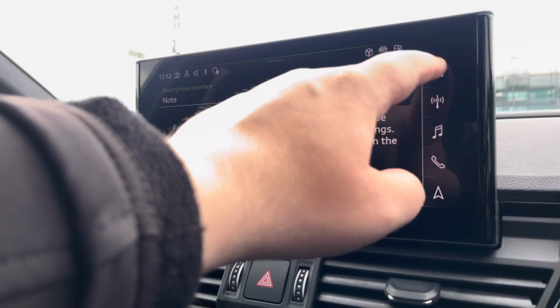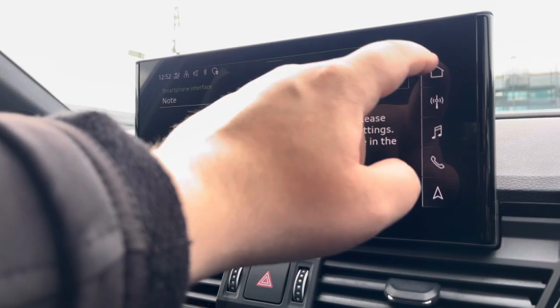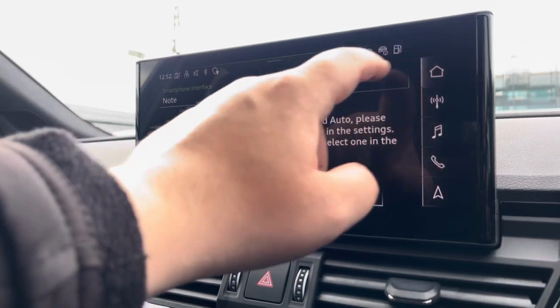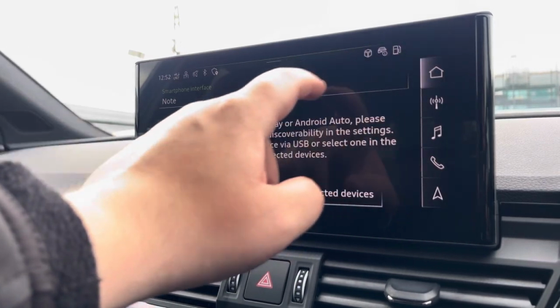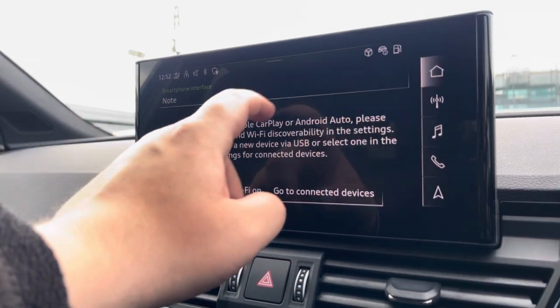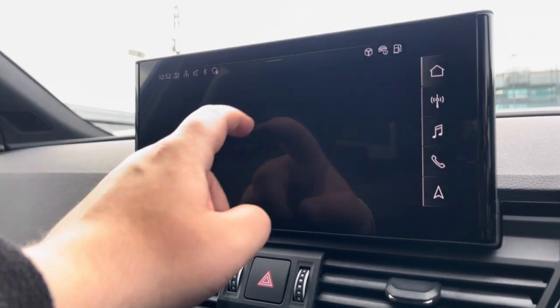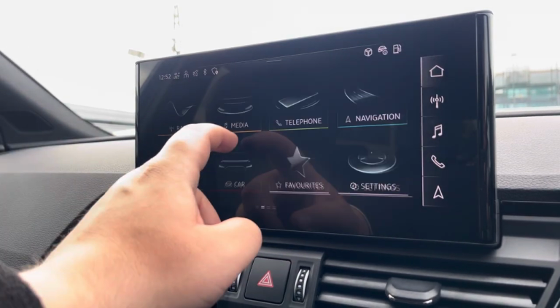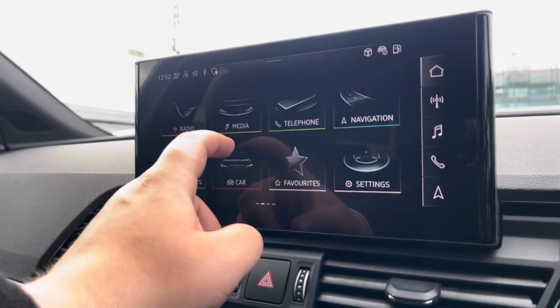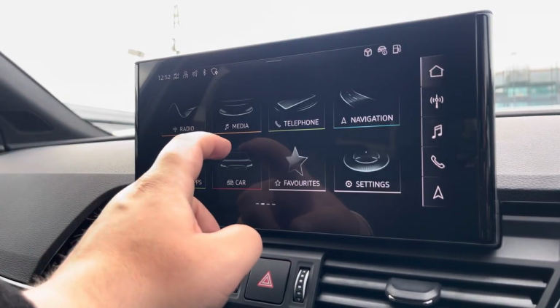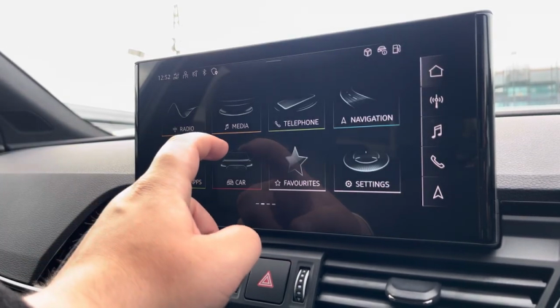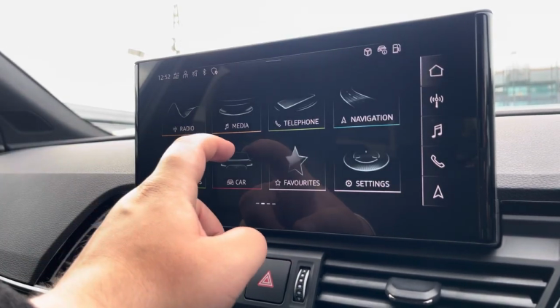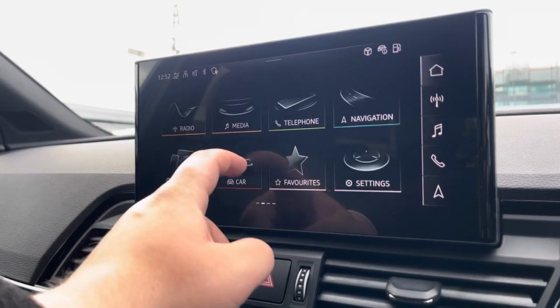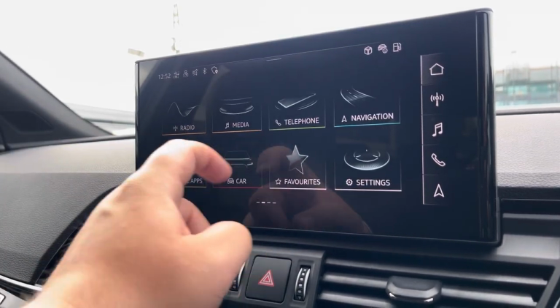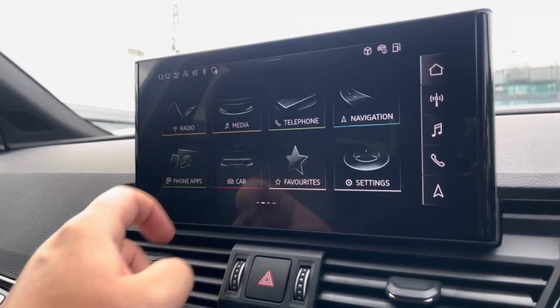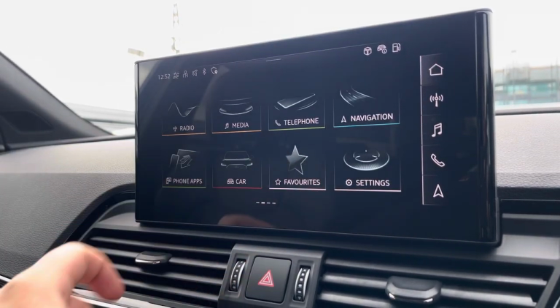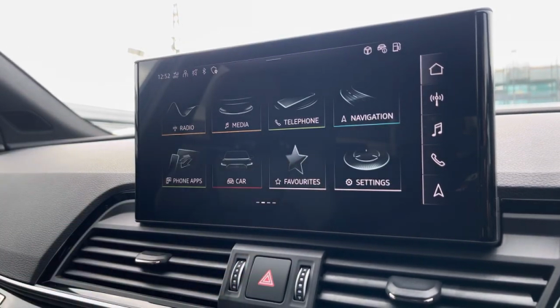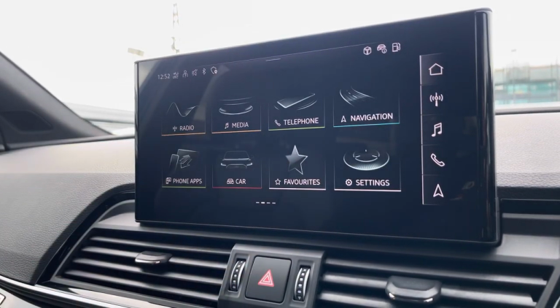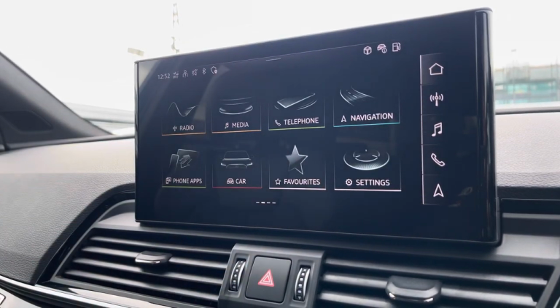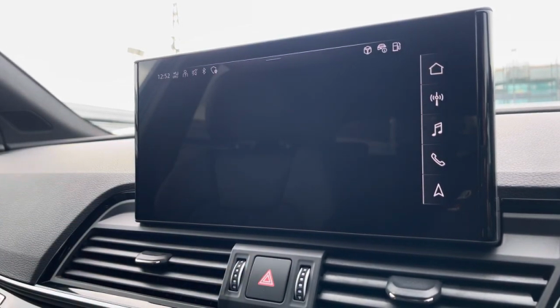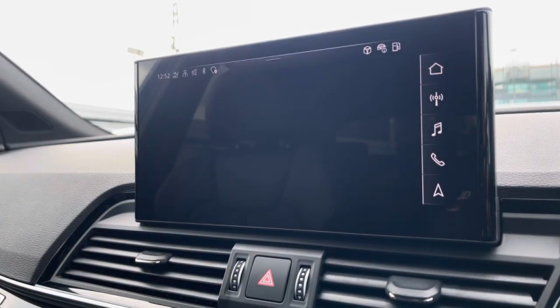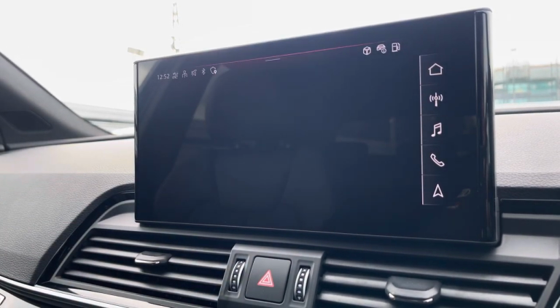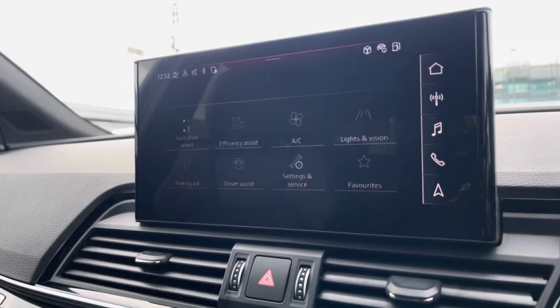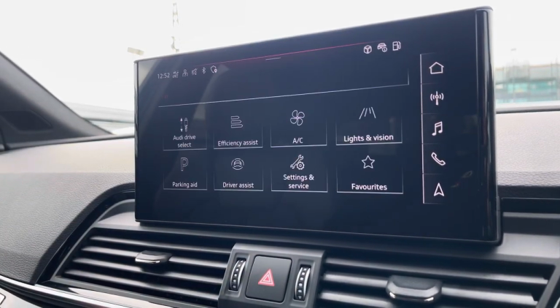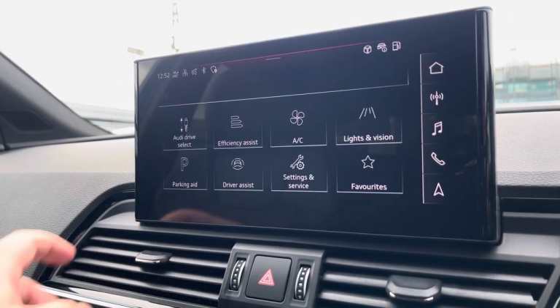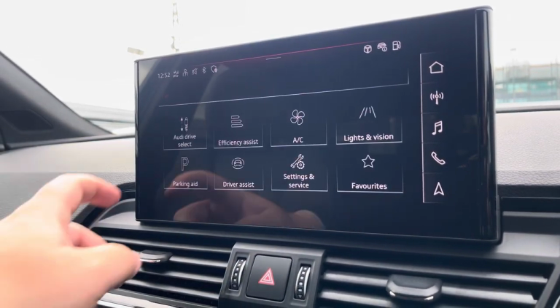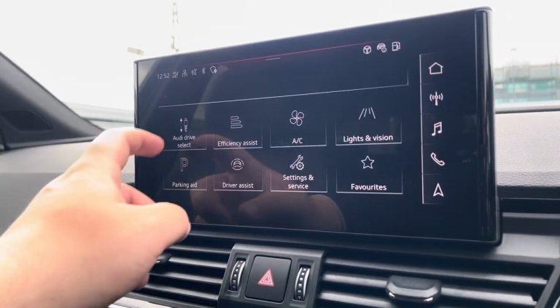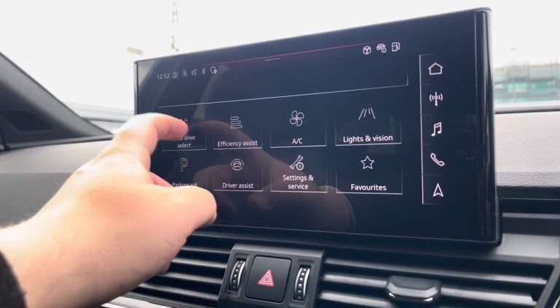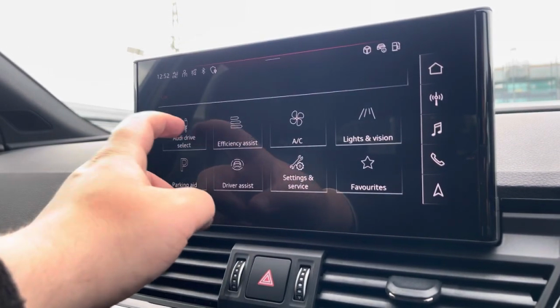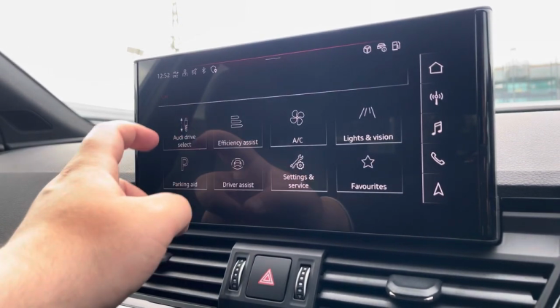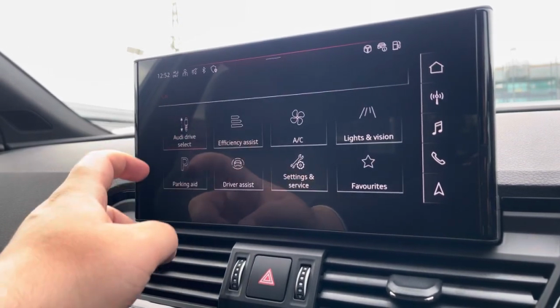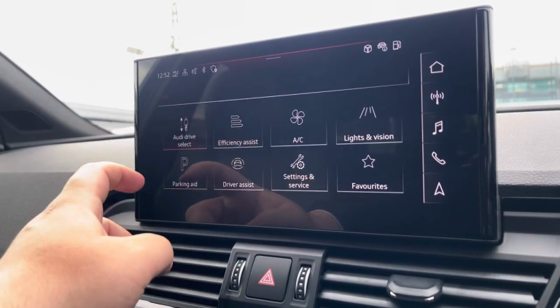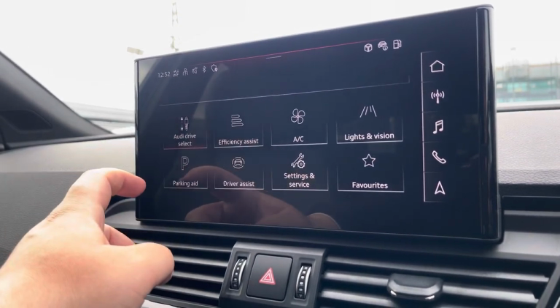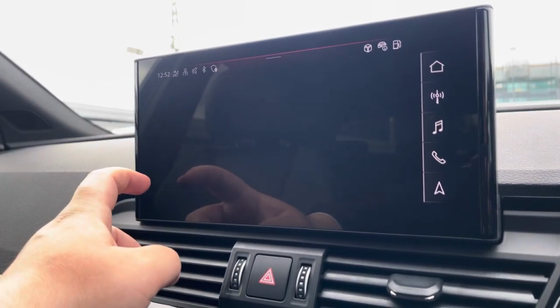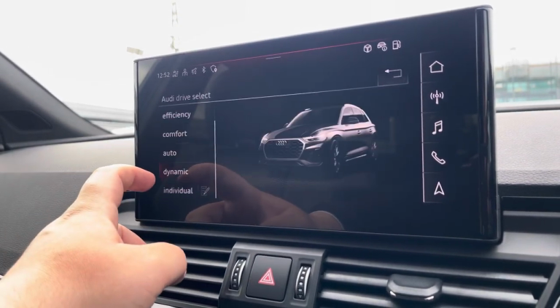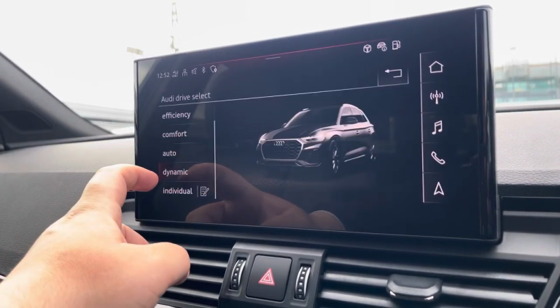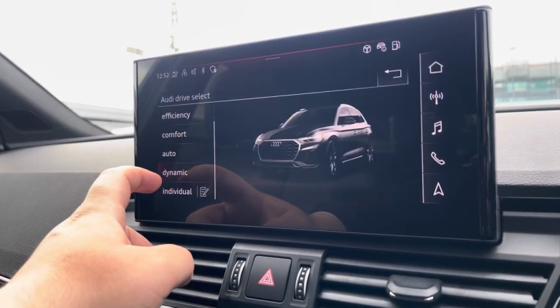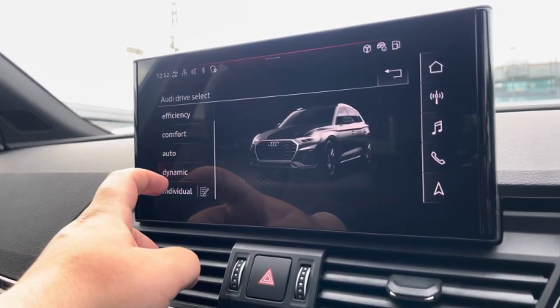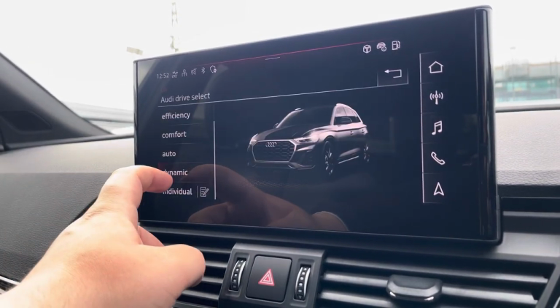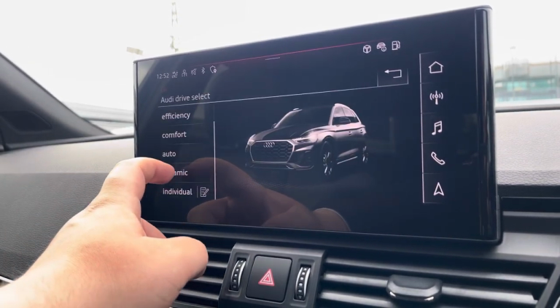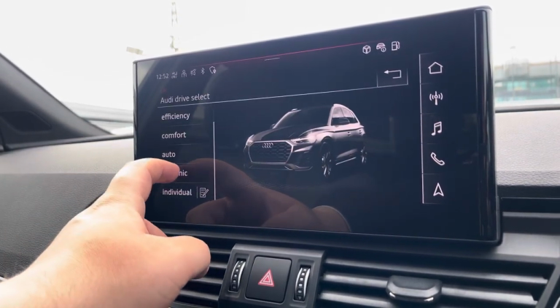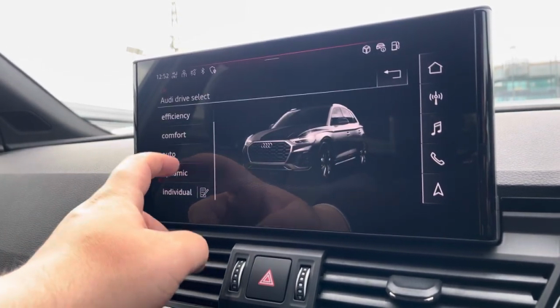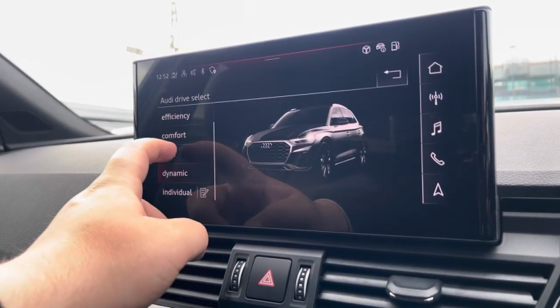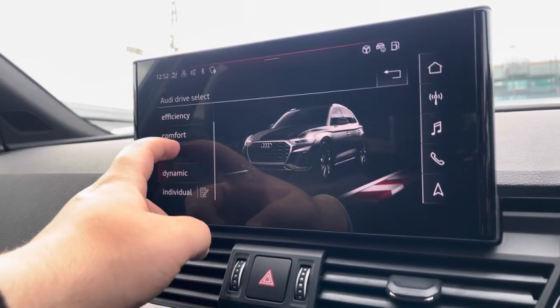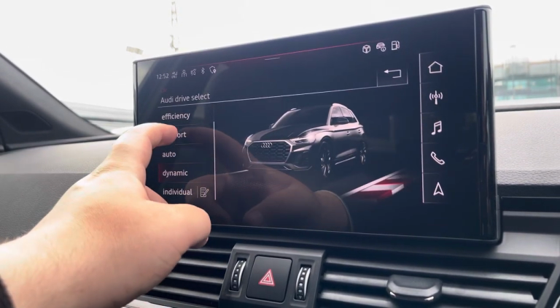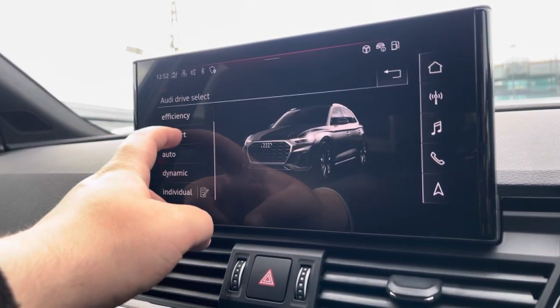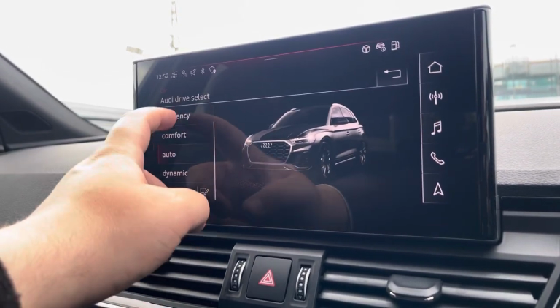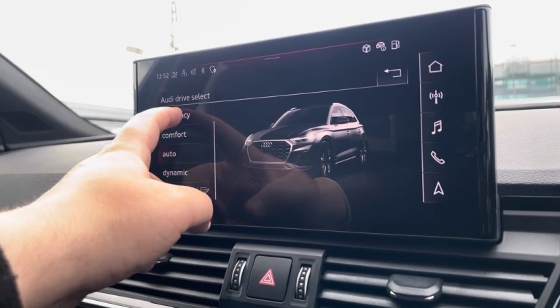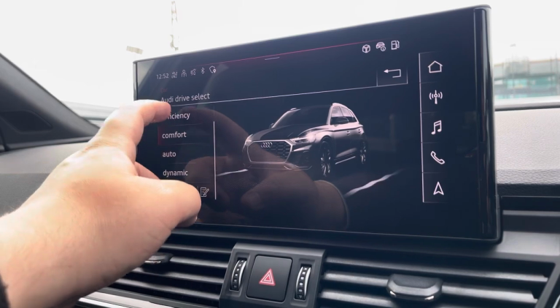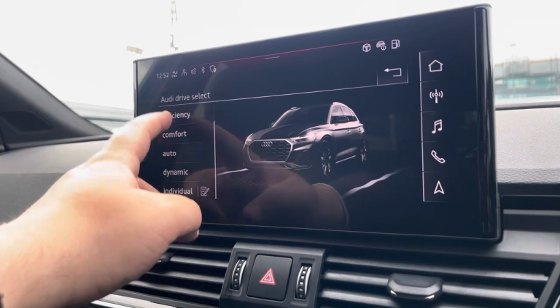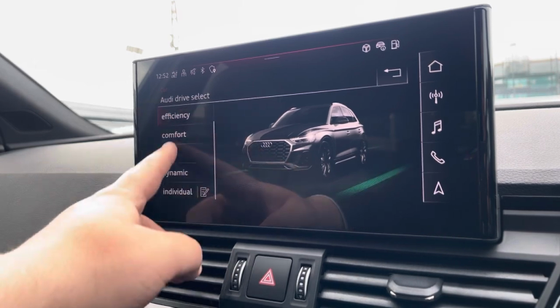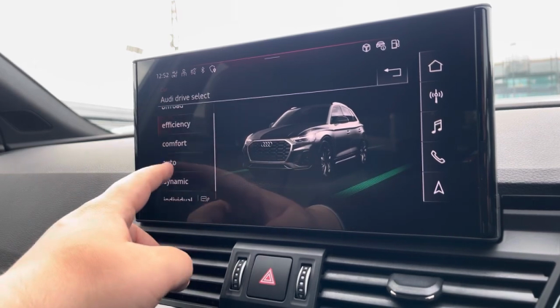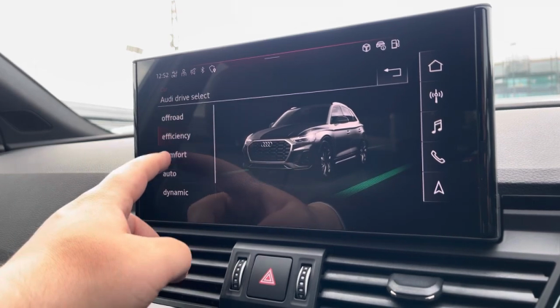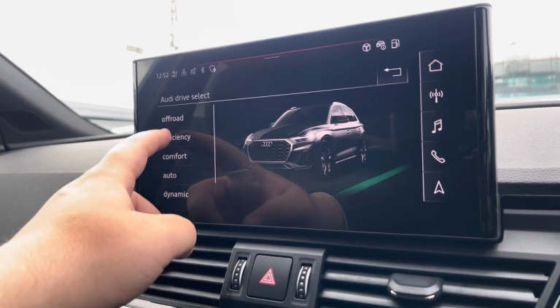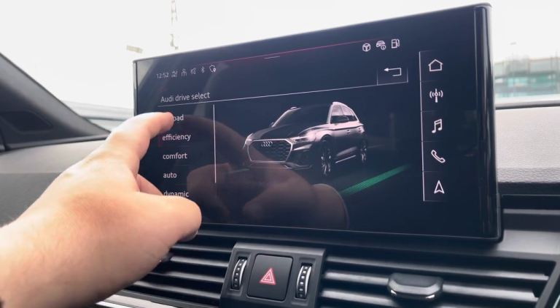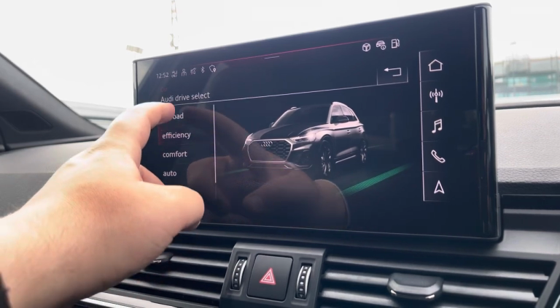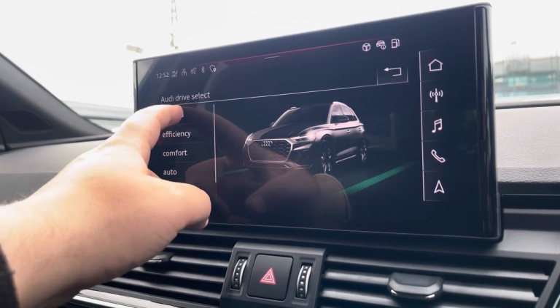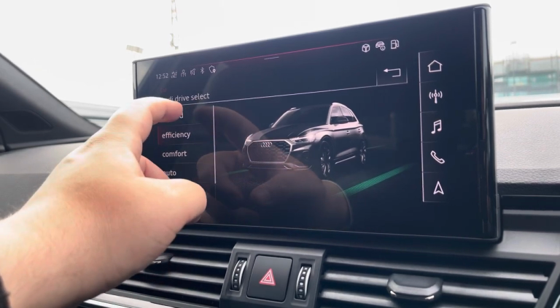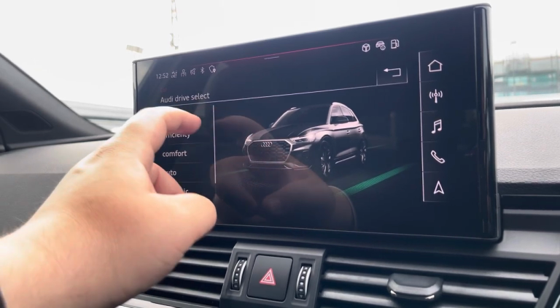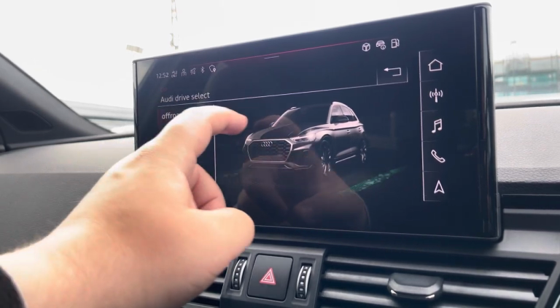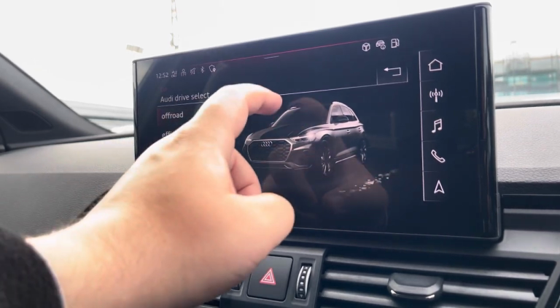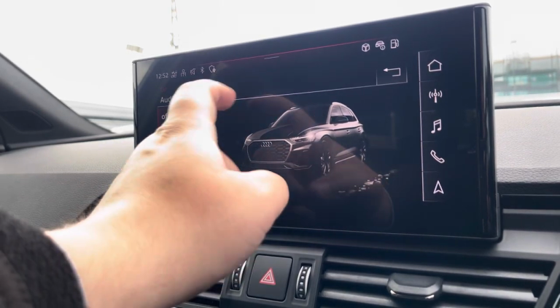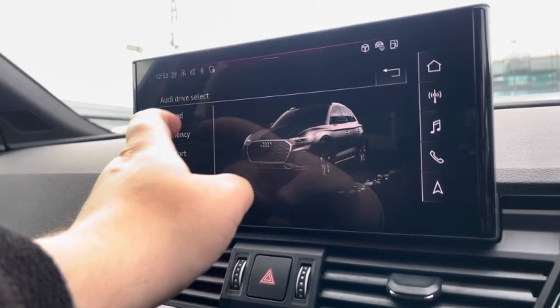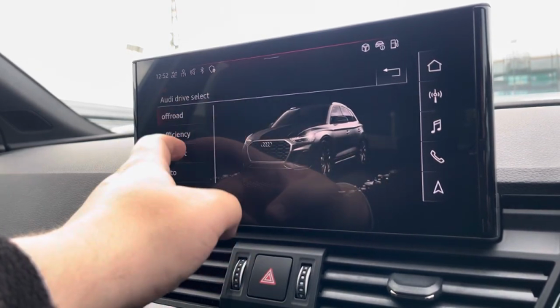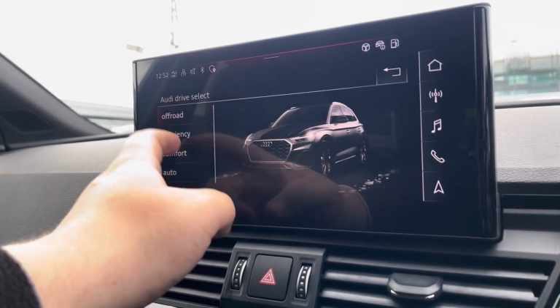Another great feature on this vehicle is the Audi Drive Select, where you can choose your preferred drive mode for any journey between dynamic, auto, comfort, efficiency, or off-road.